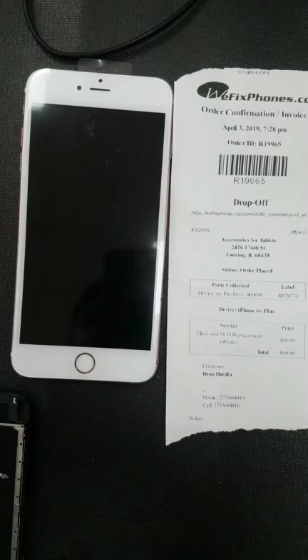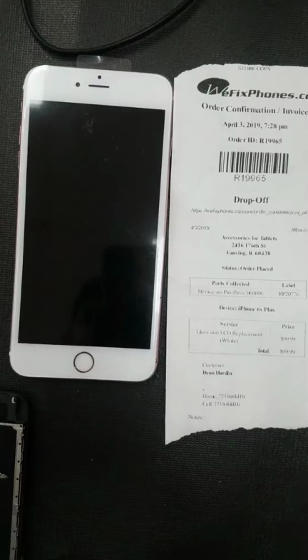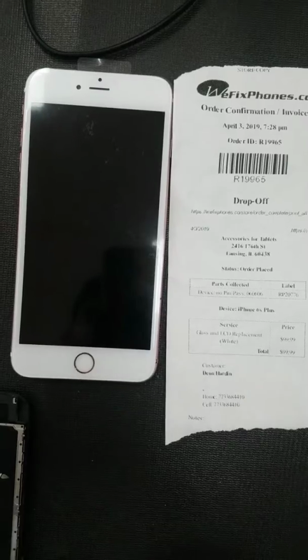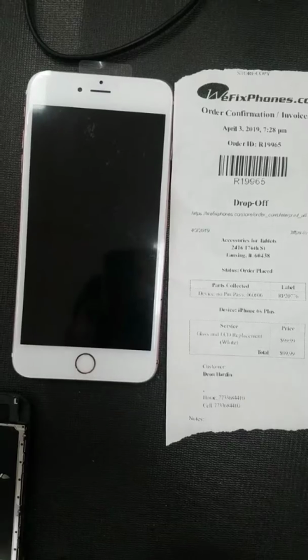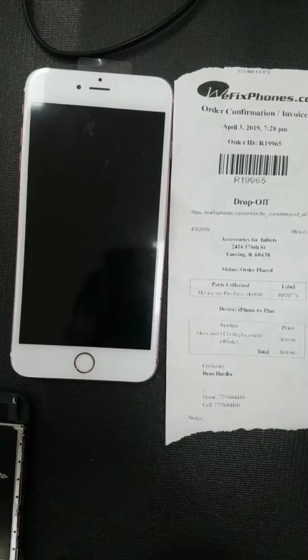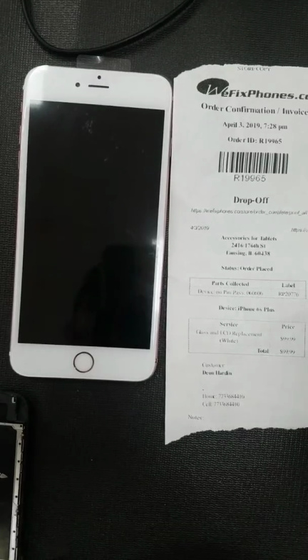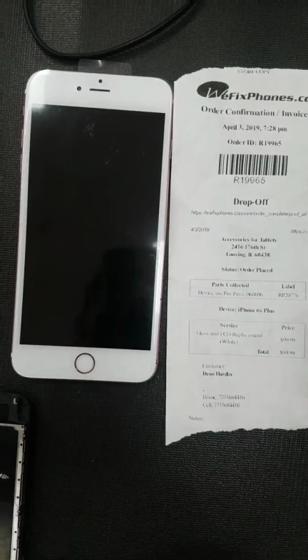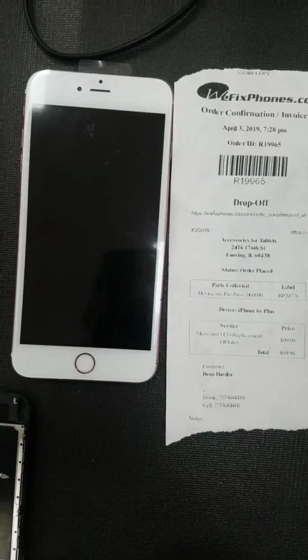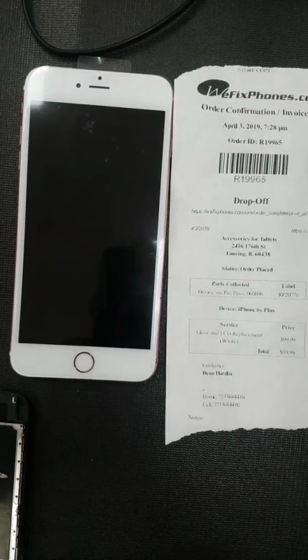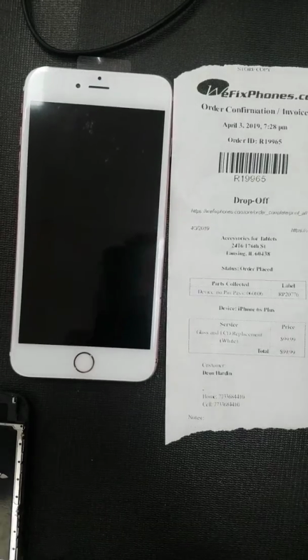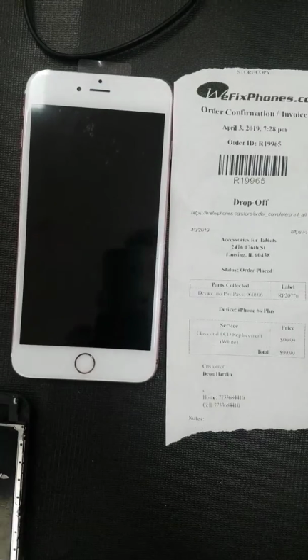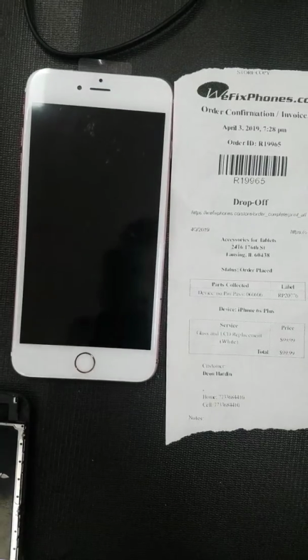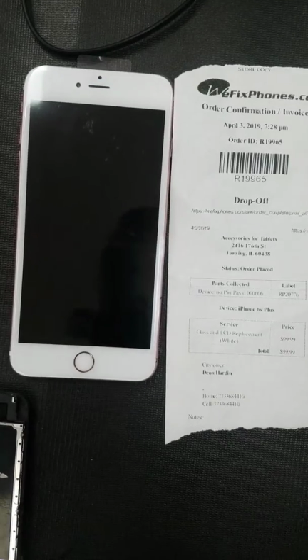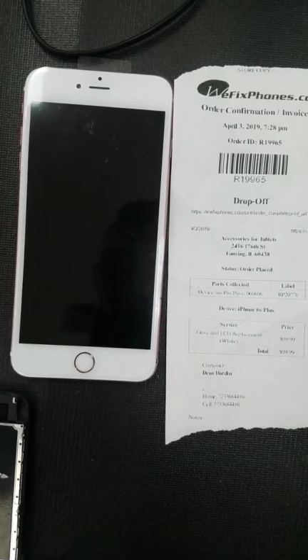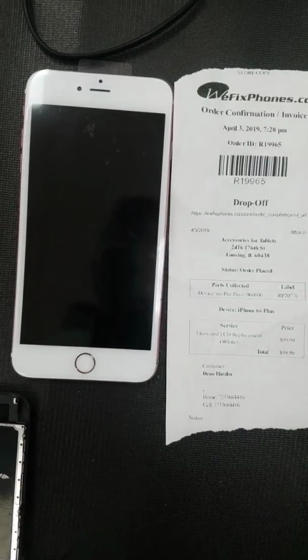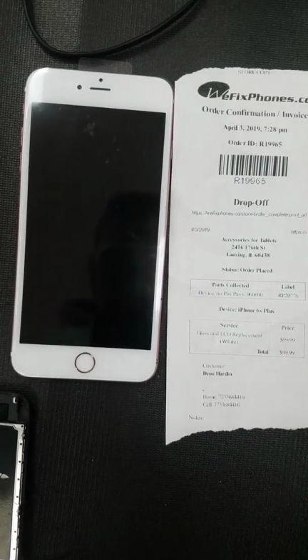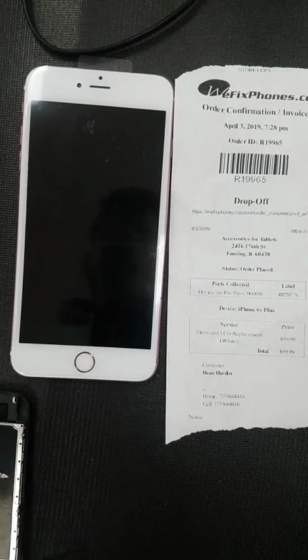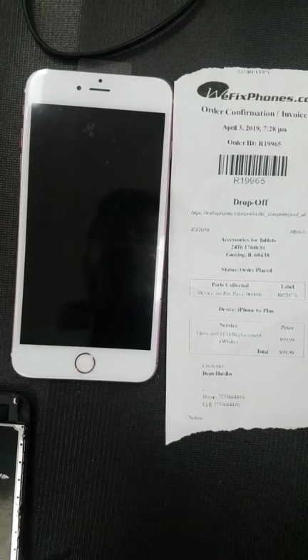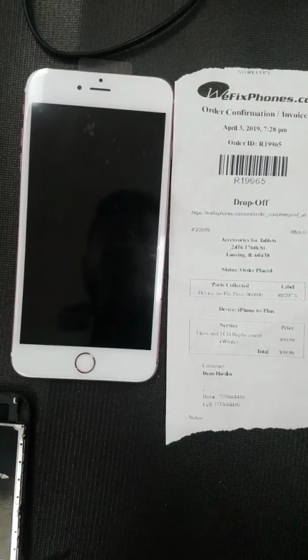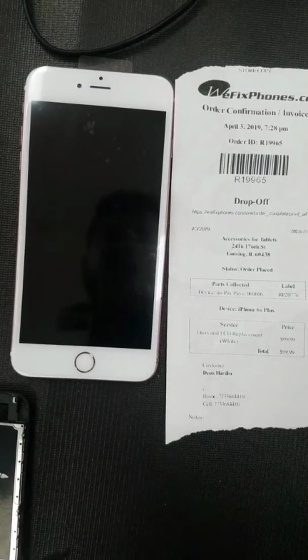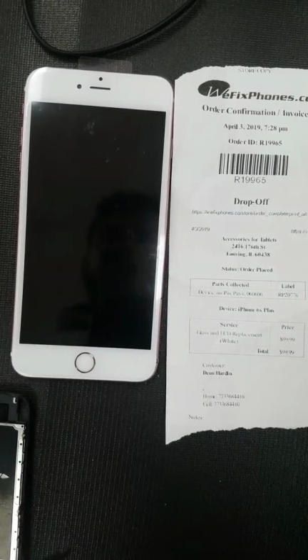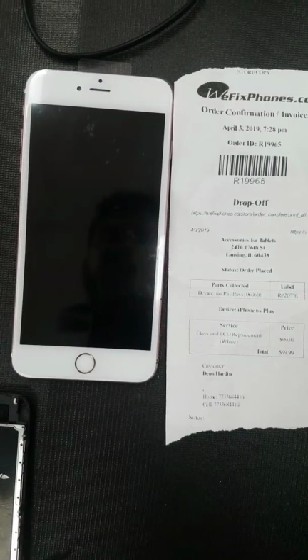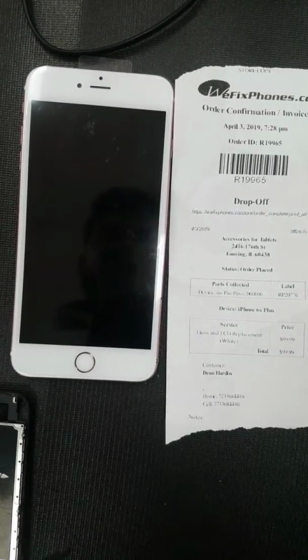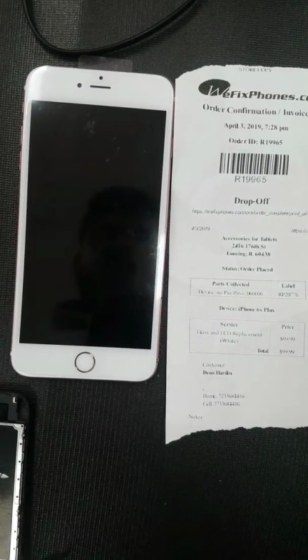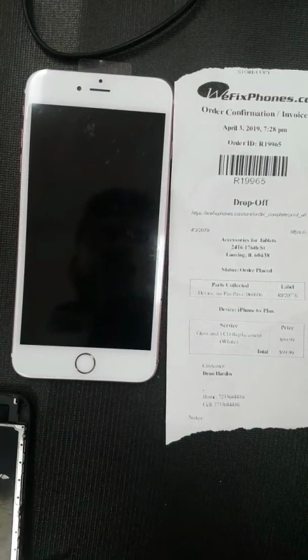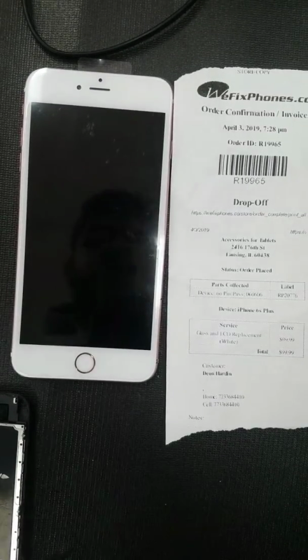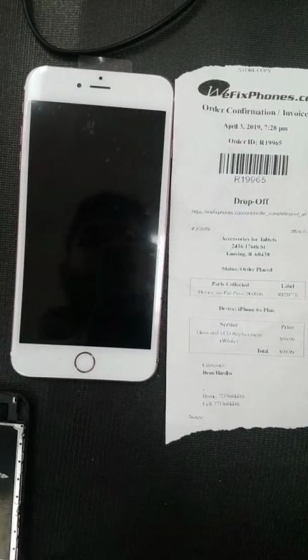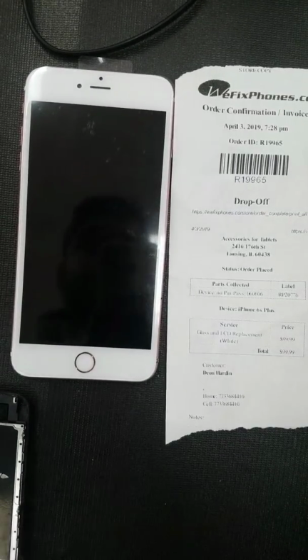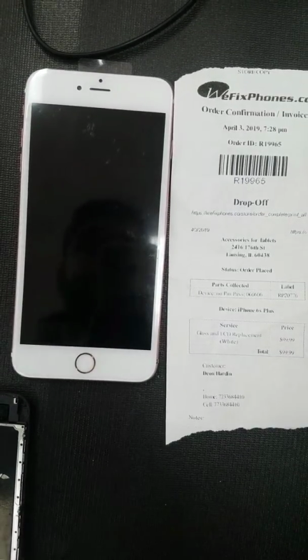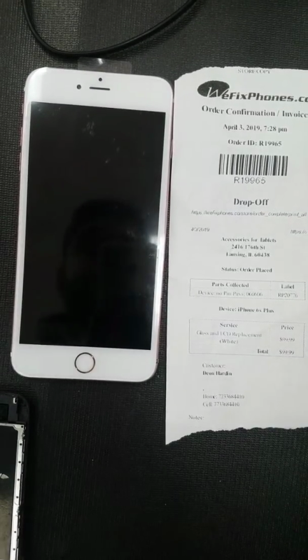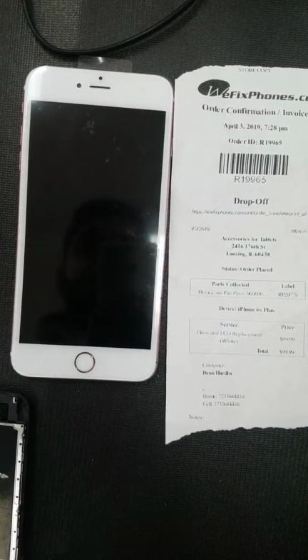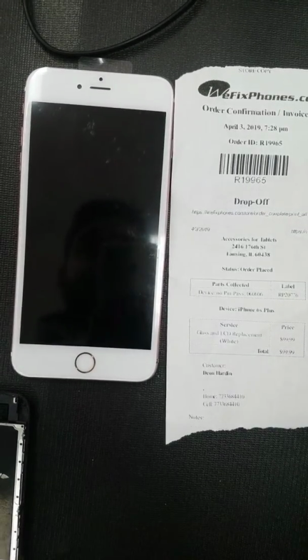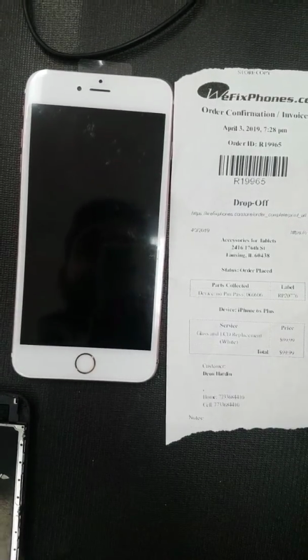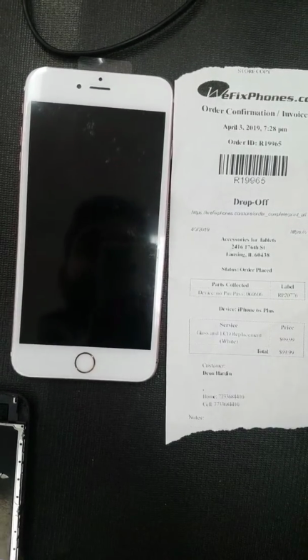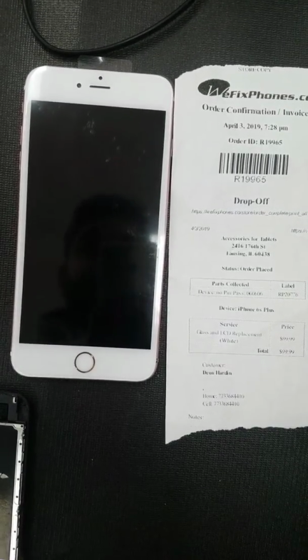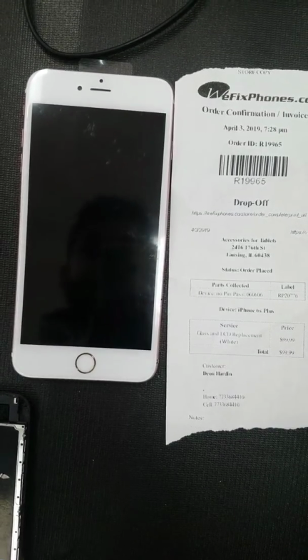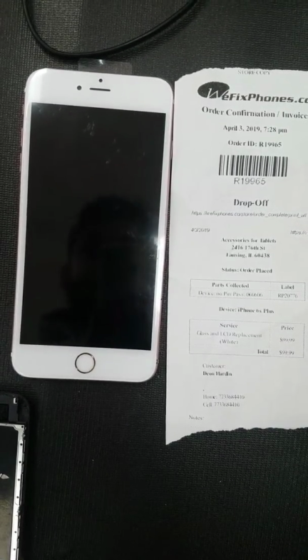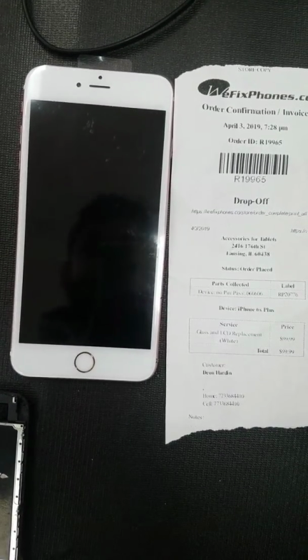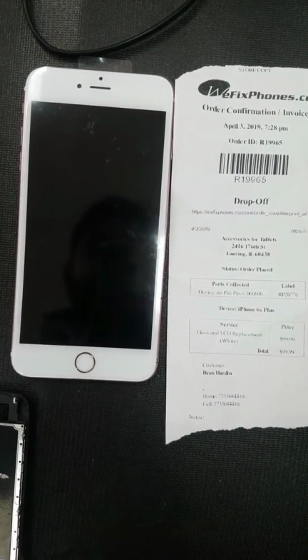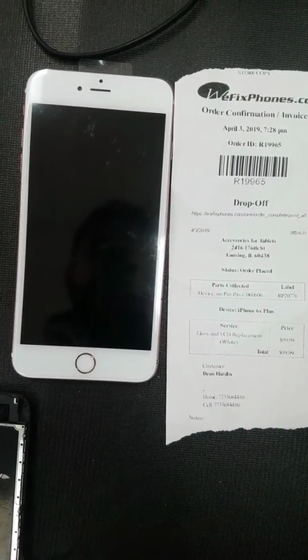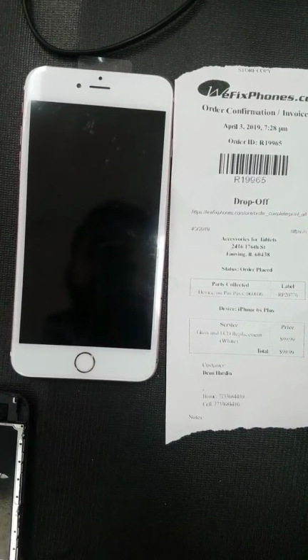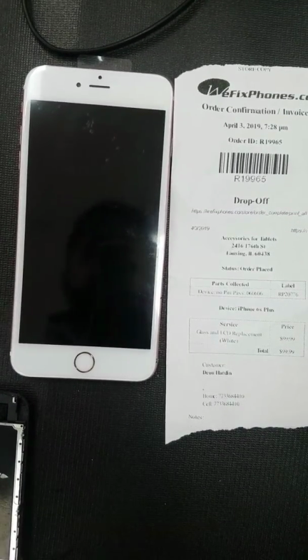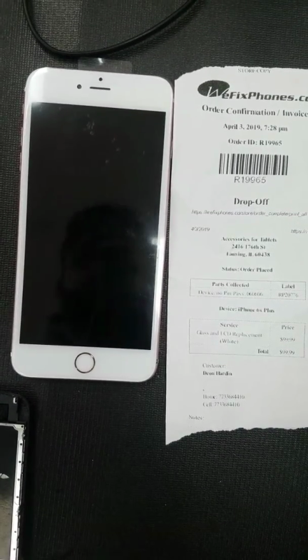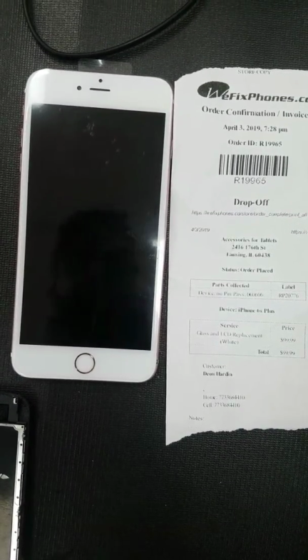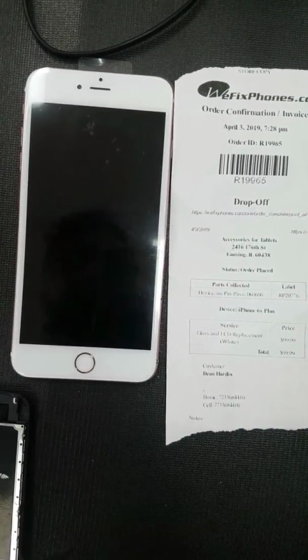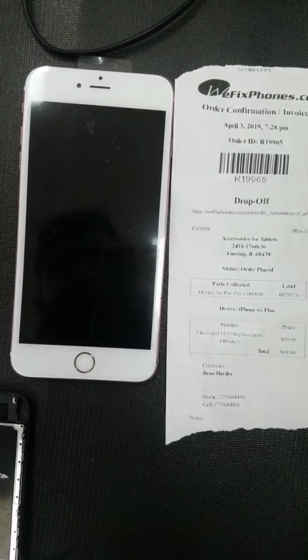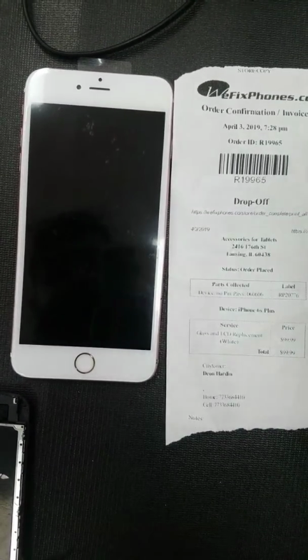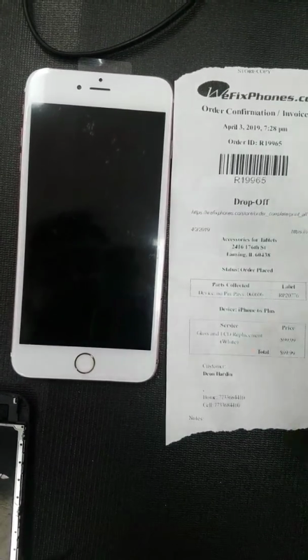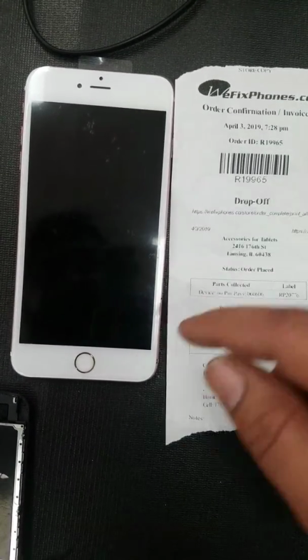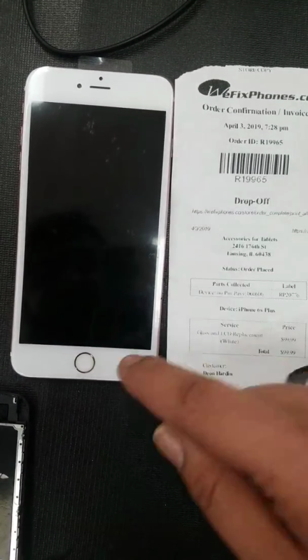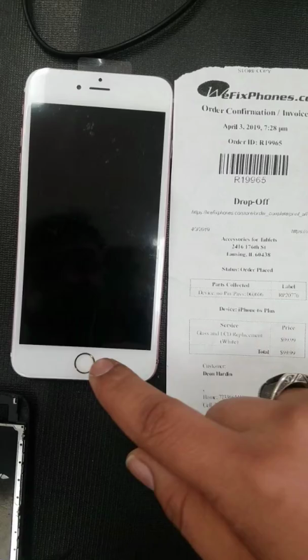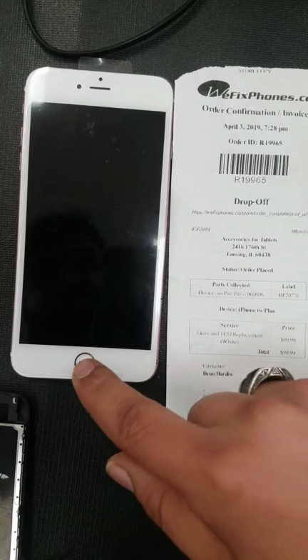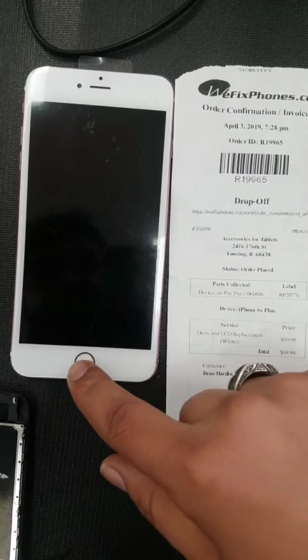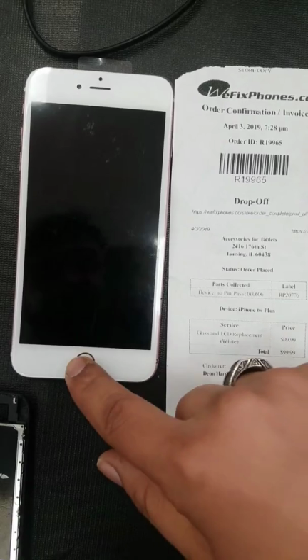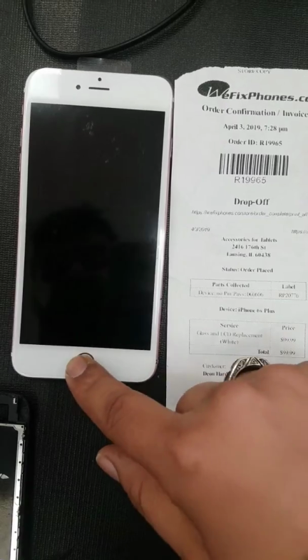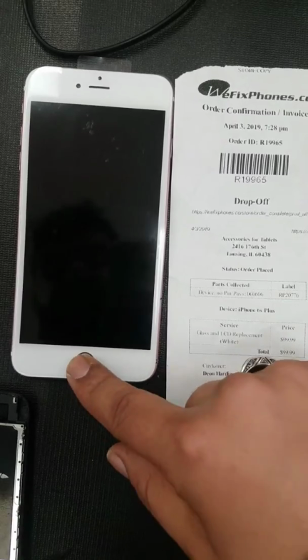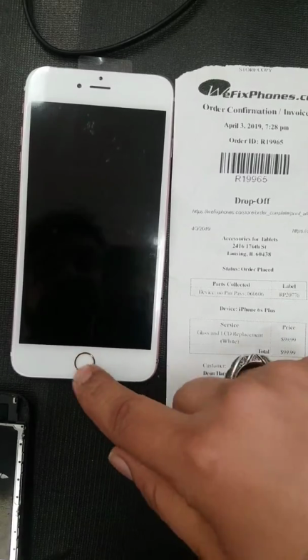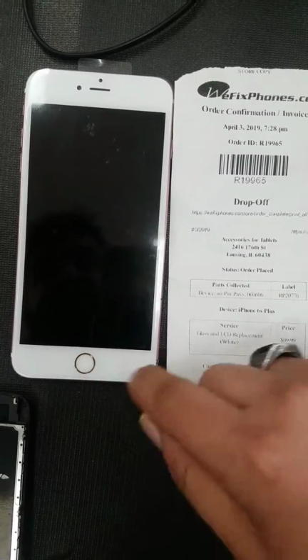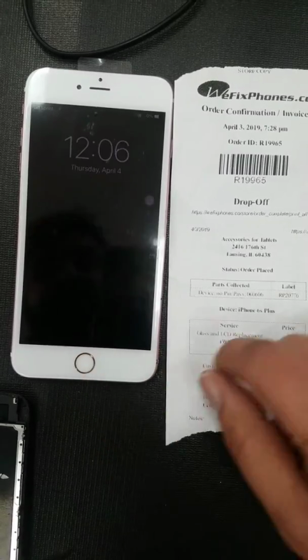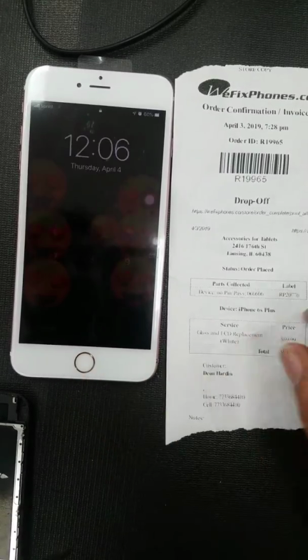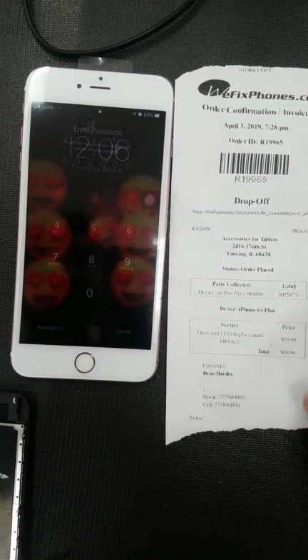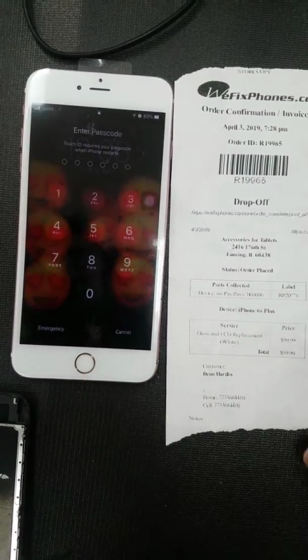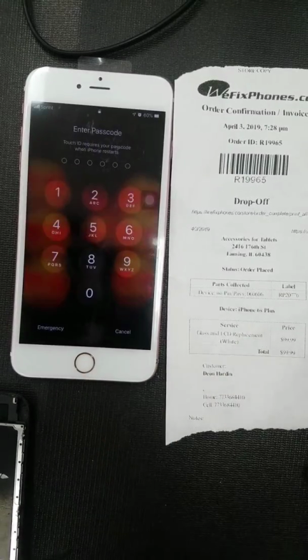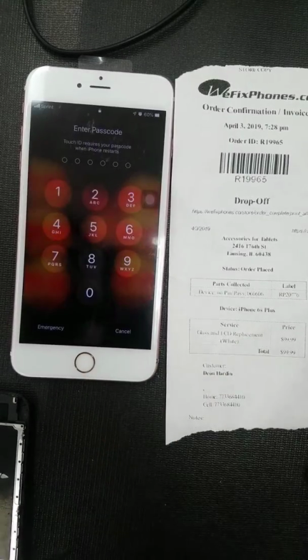Thanks for choosing VFIX phone. This is order number R19965. Customer came in for LCD digitizer.